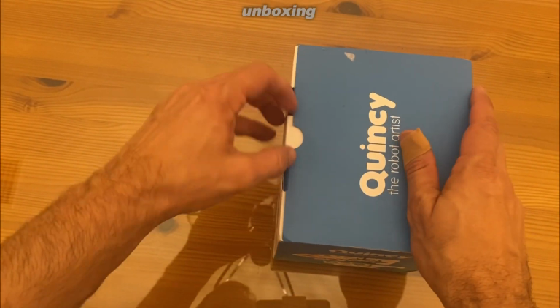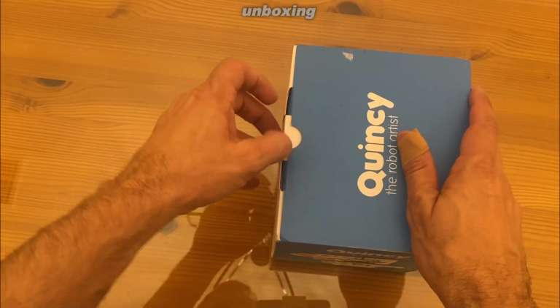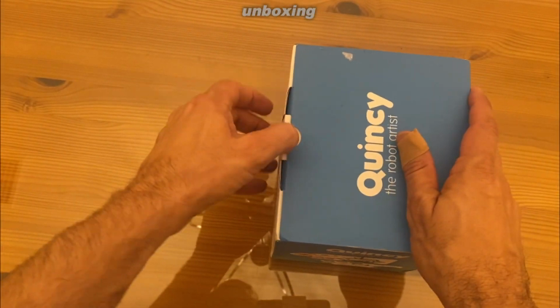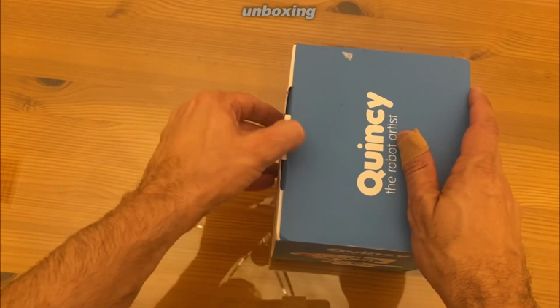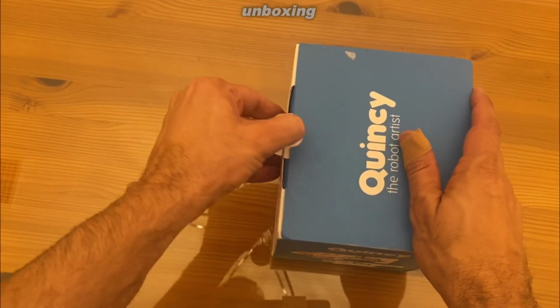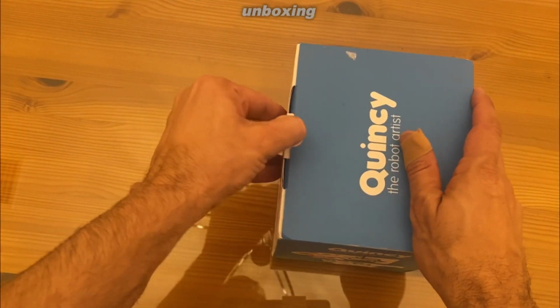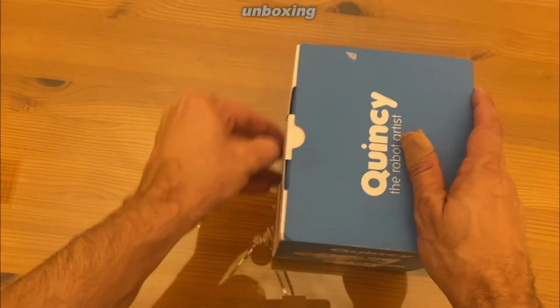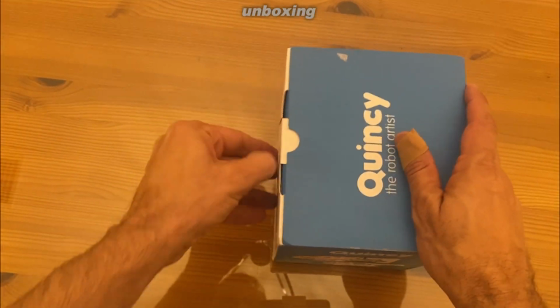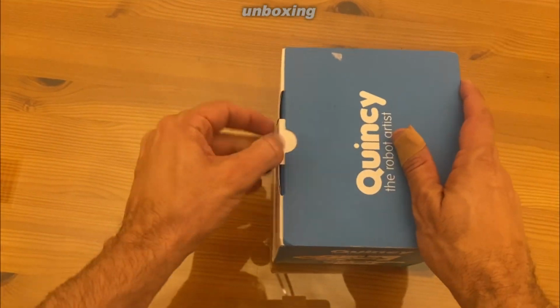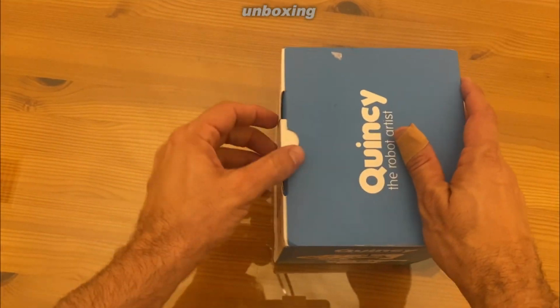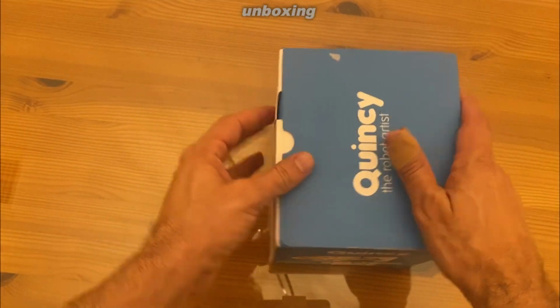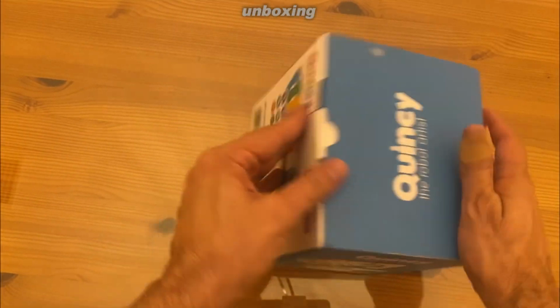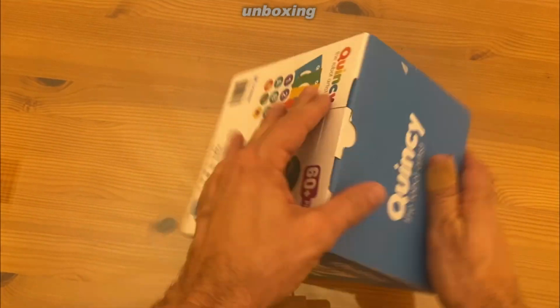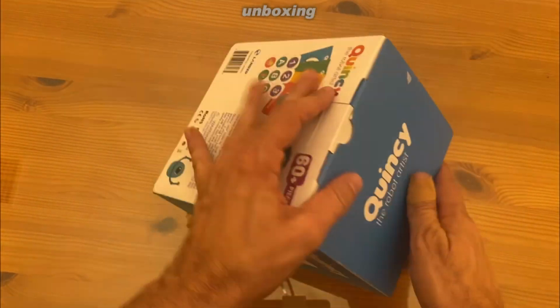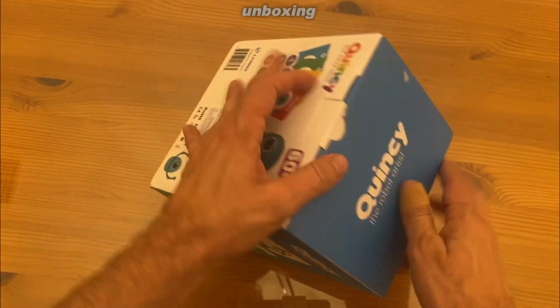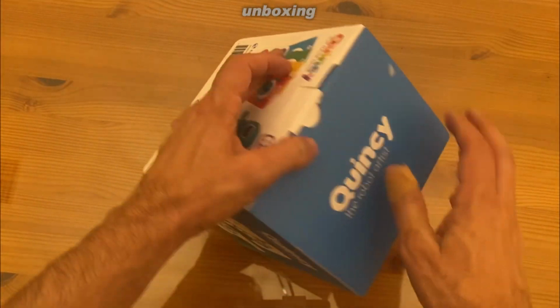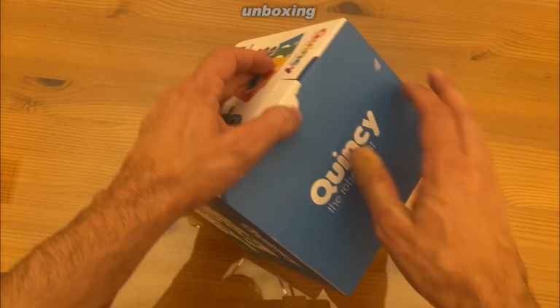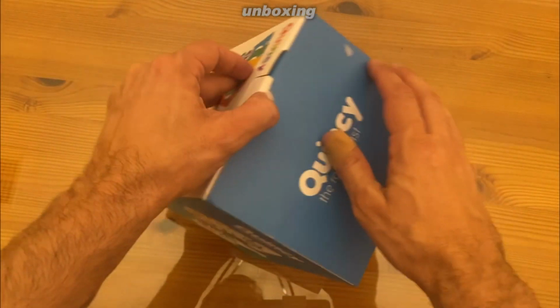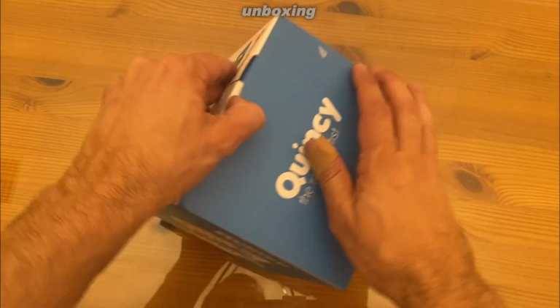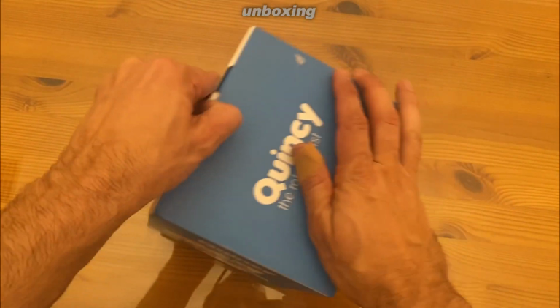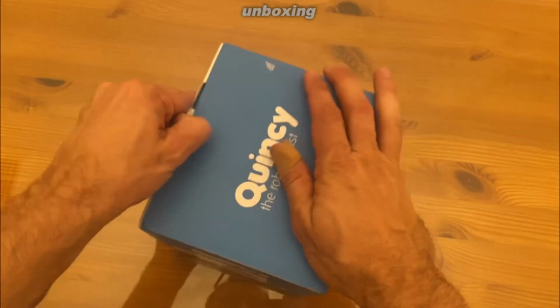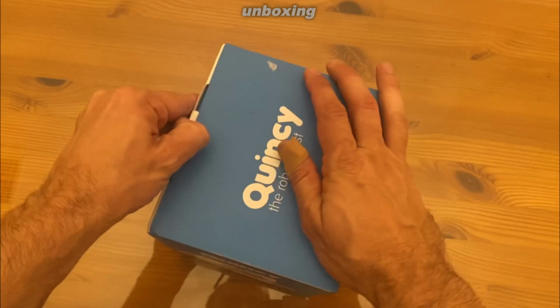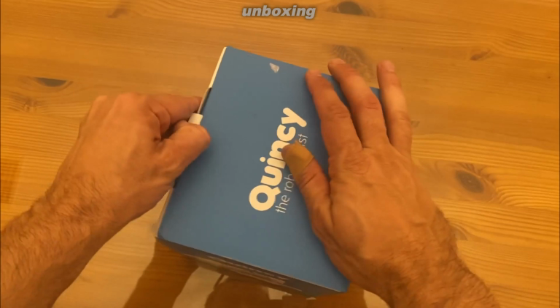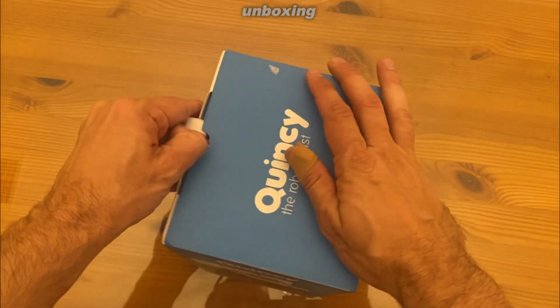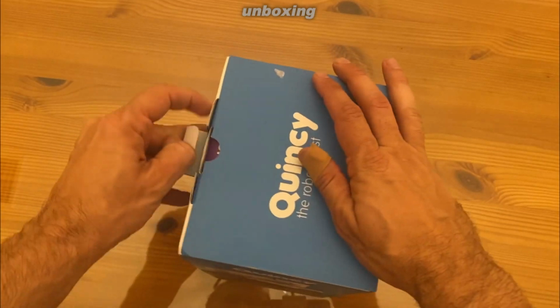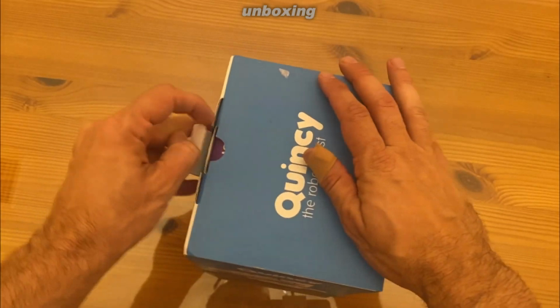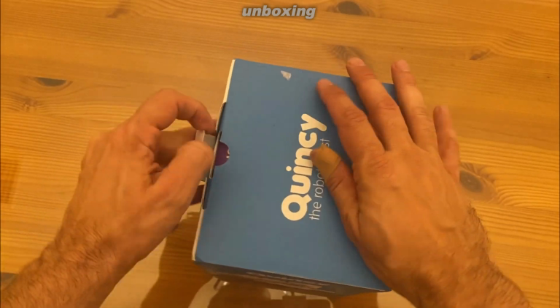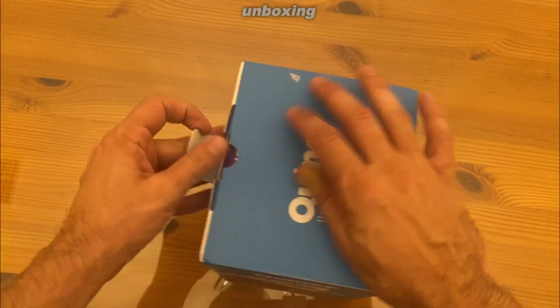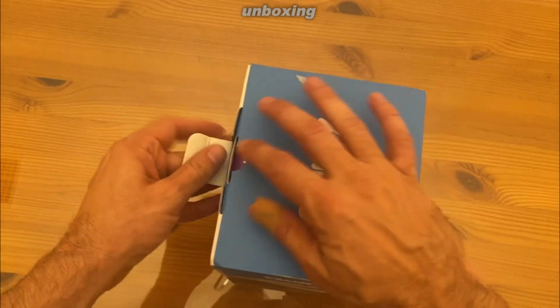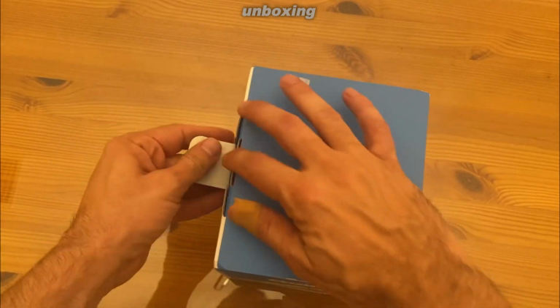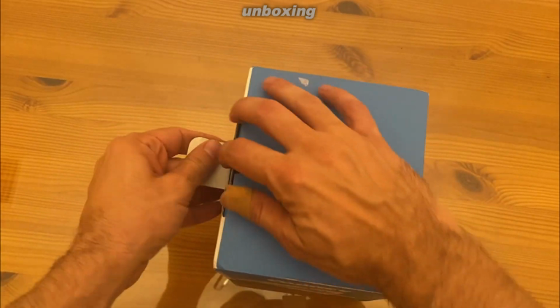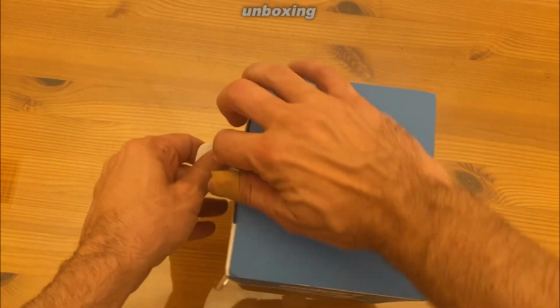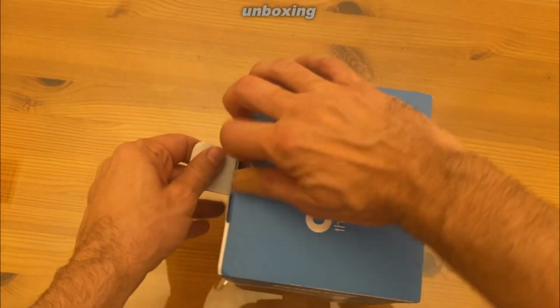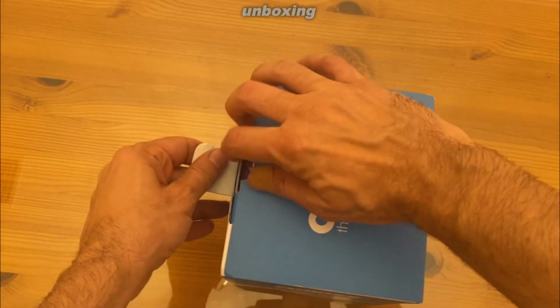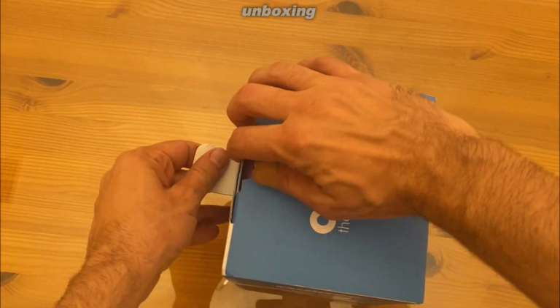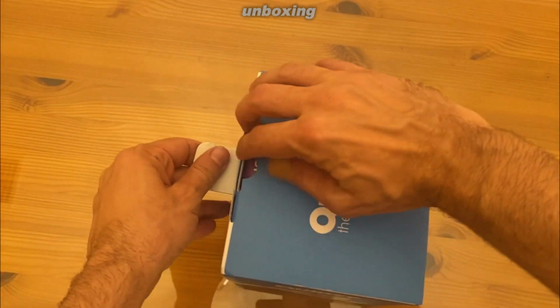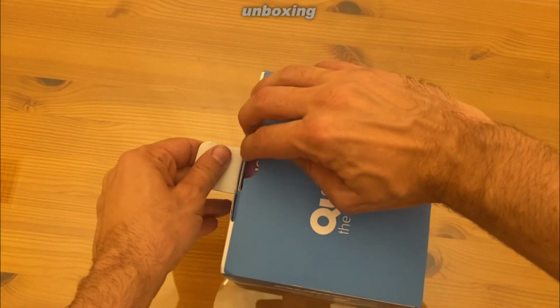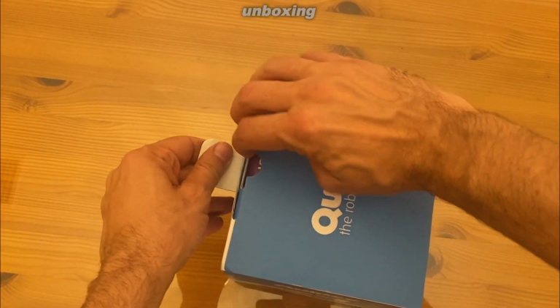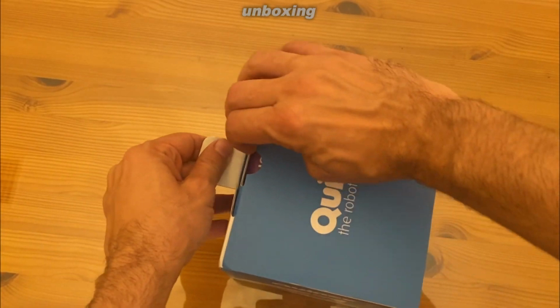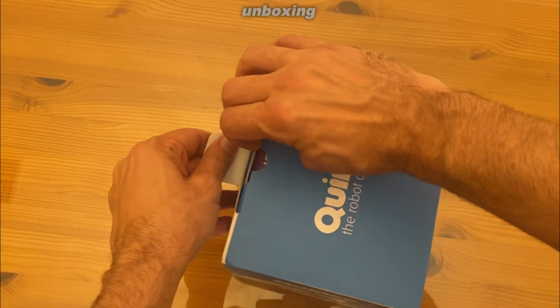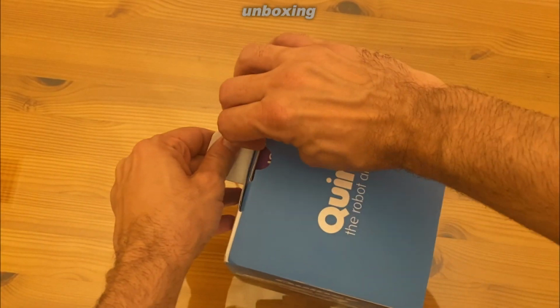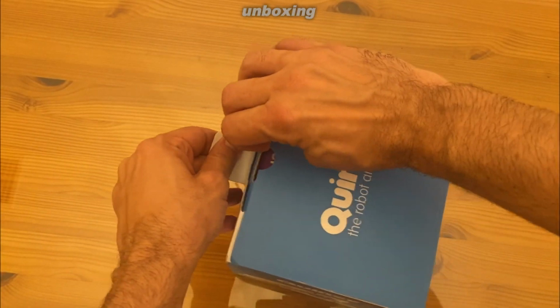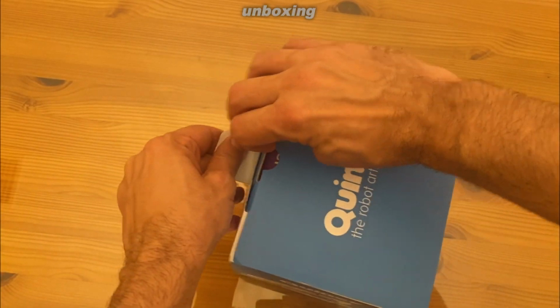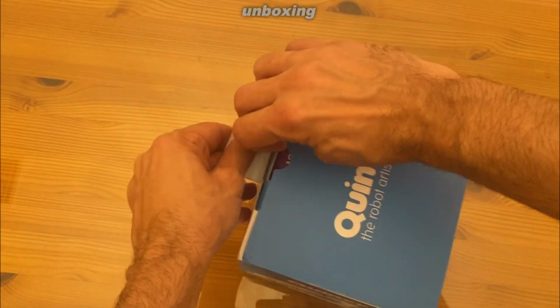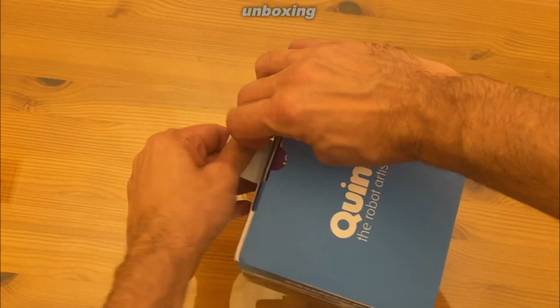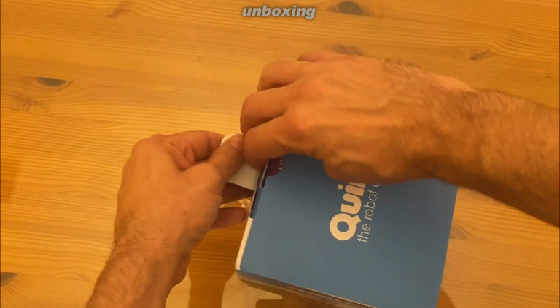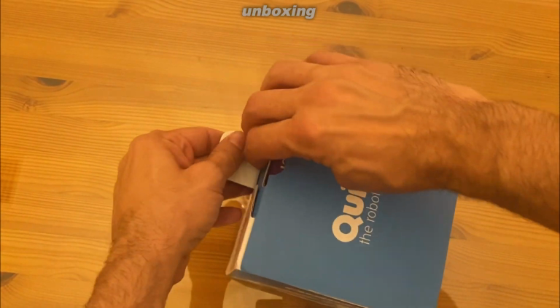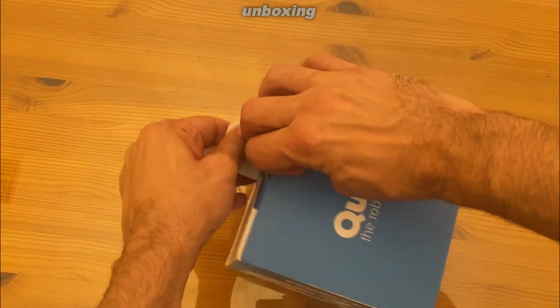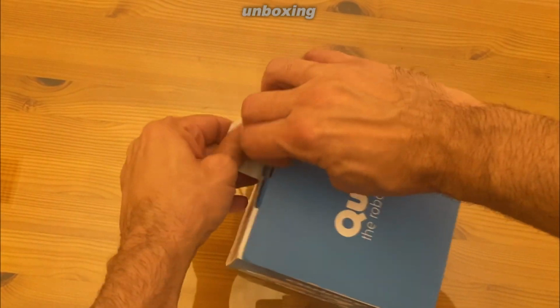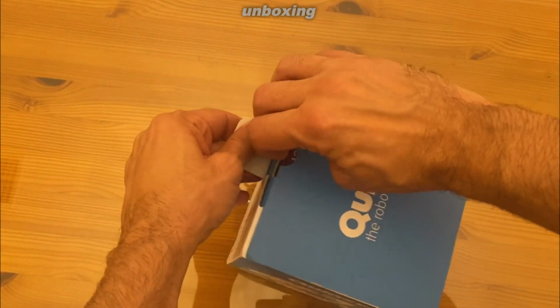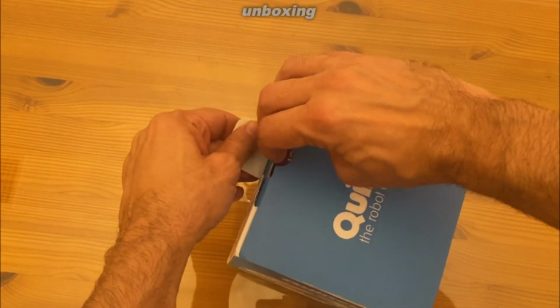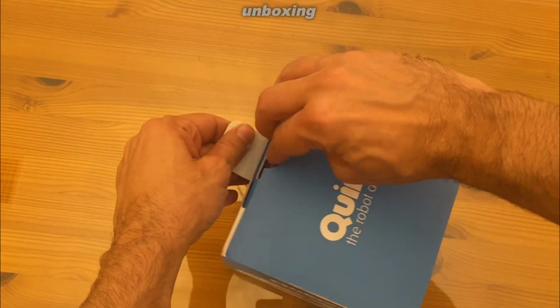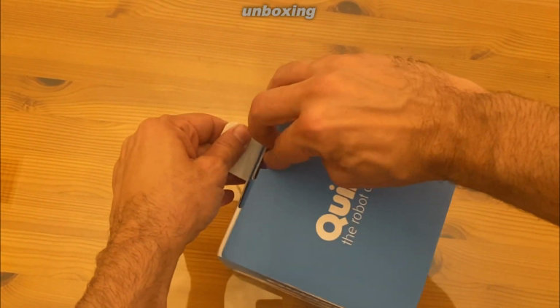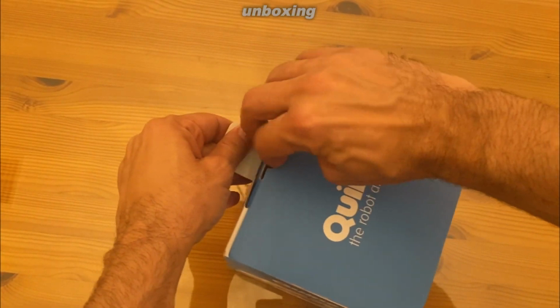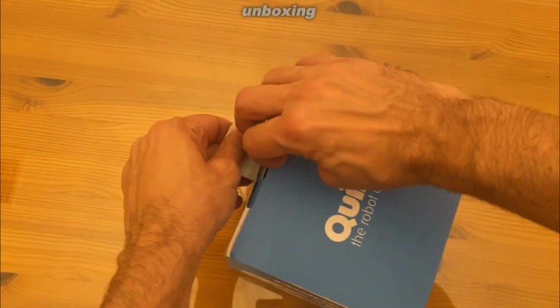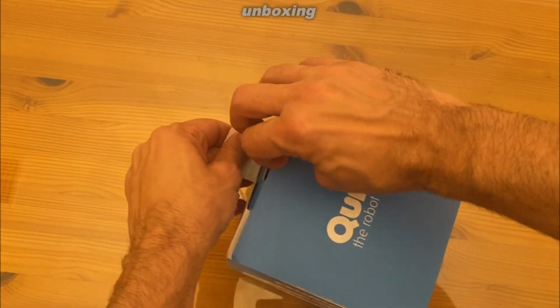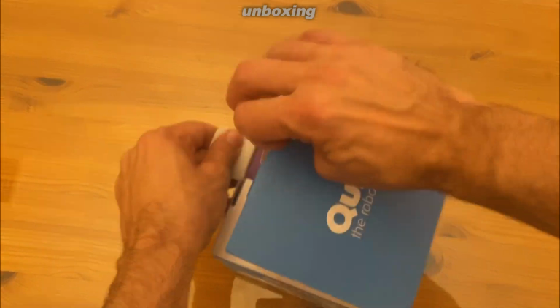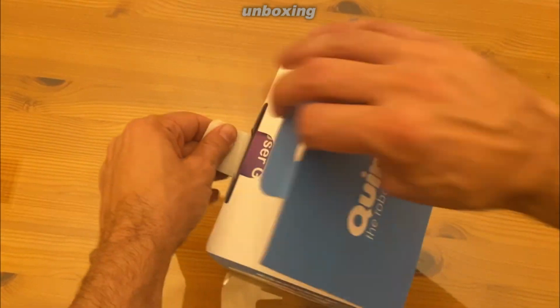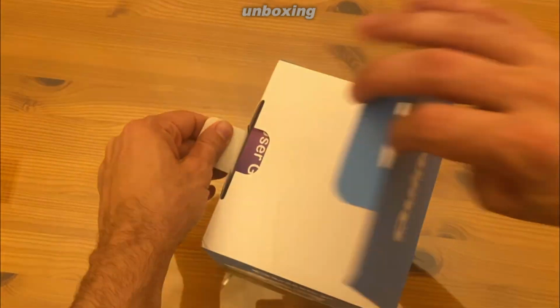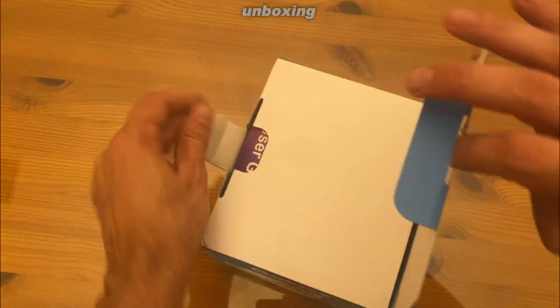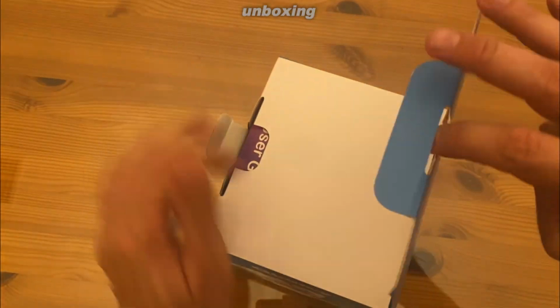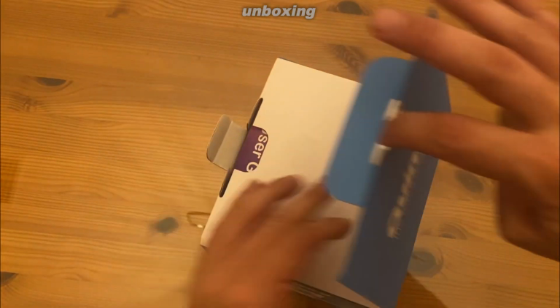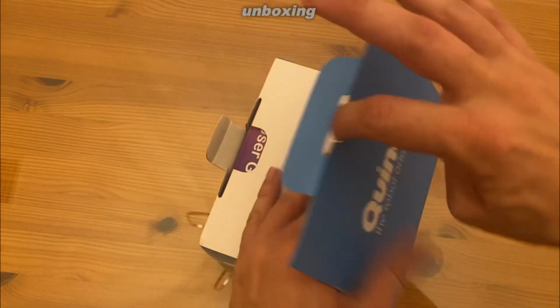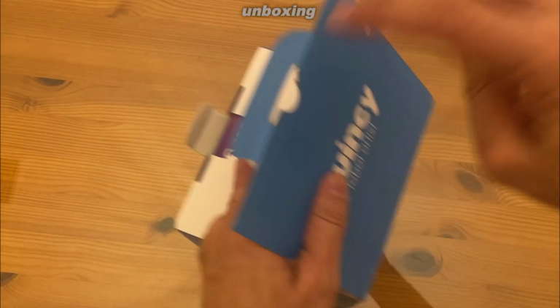This is the end of the video, but some people like to see the unboxing — in fact, a lot of people request it. So there we go.